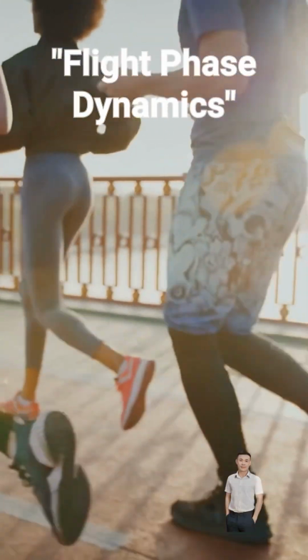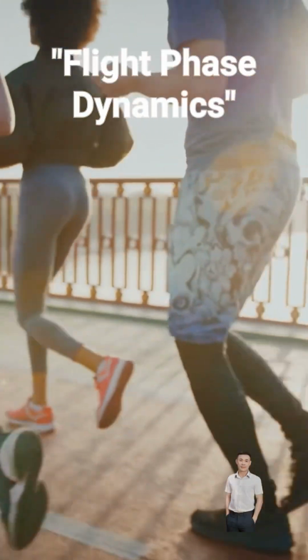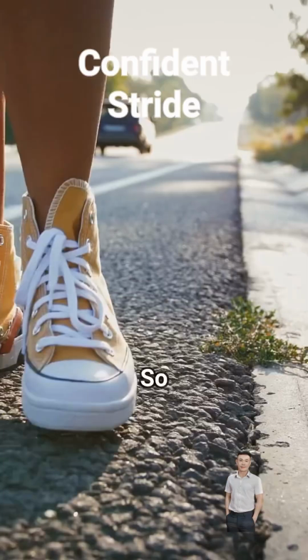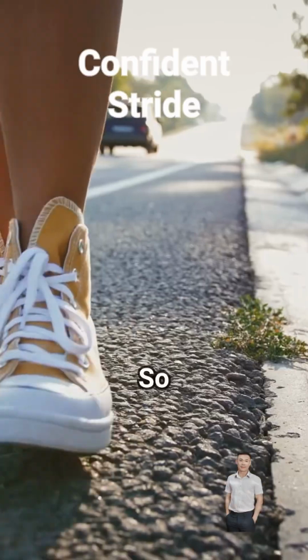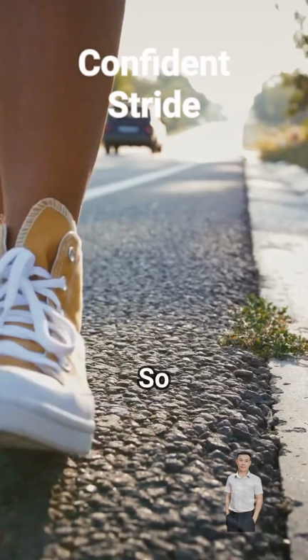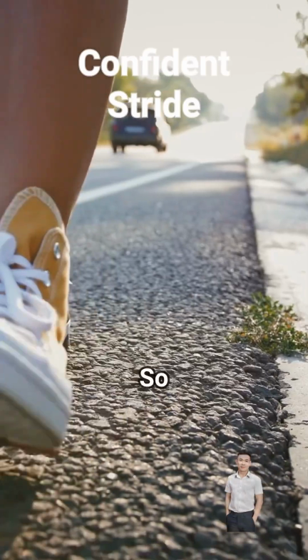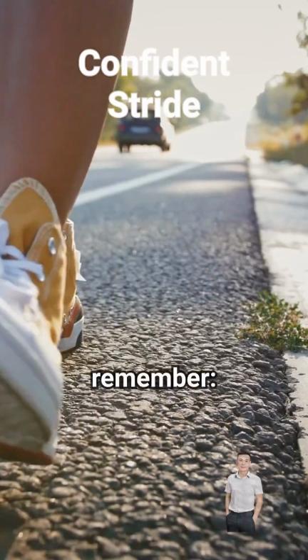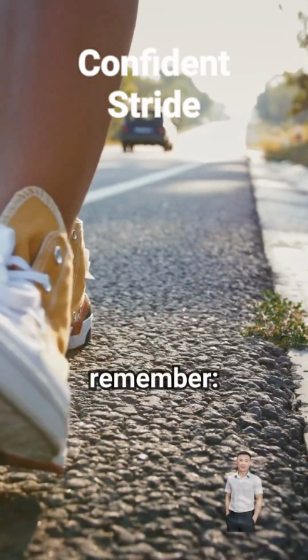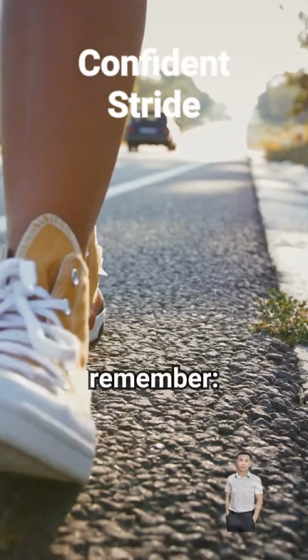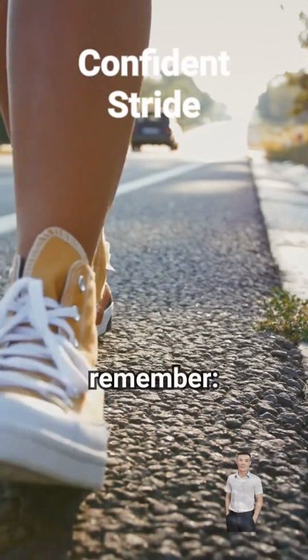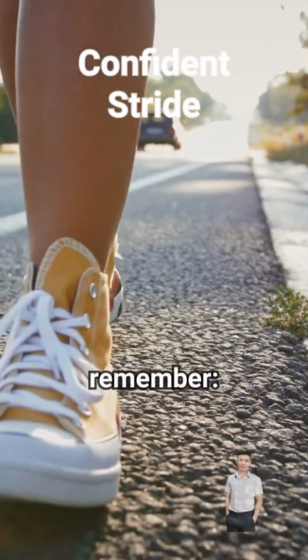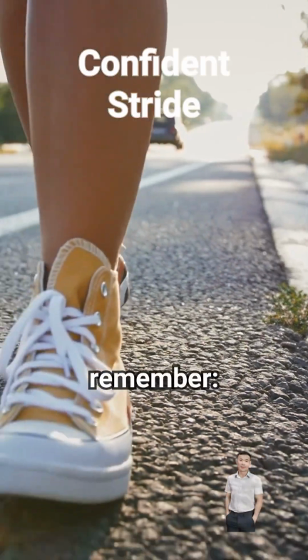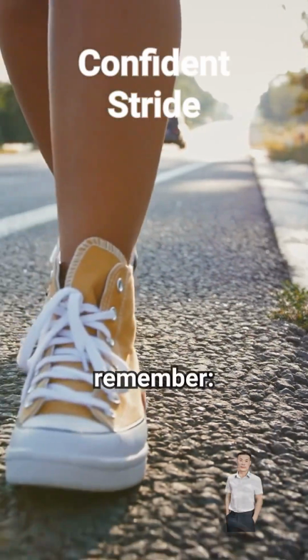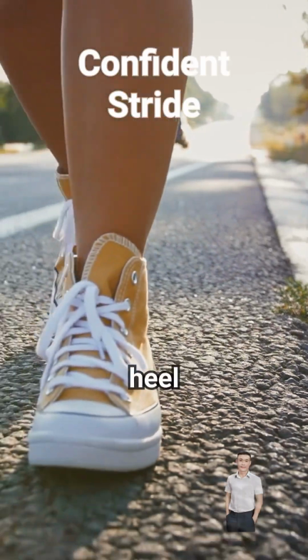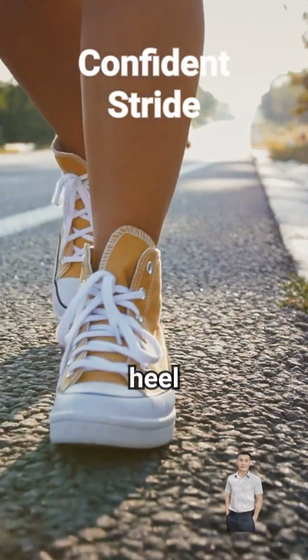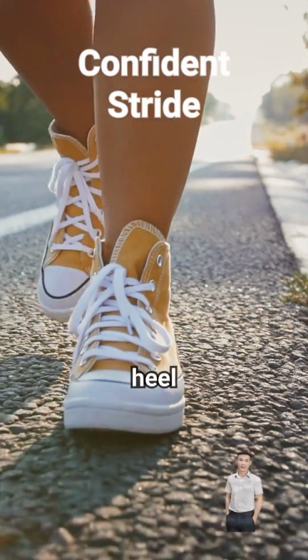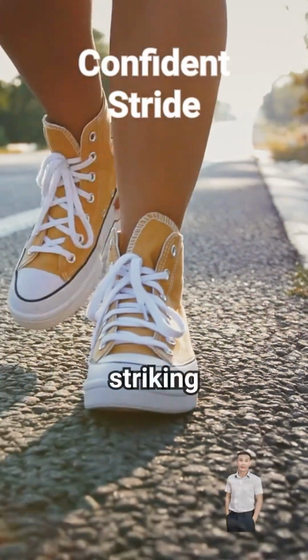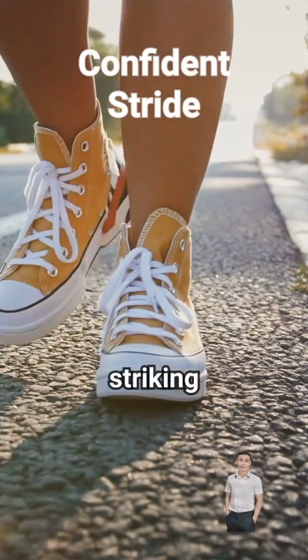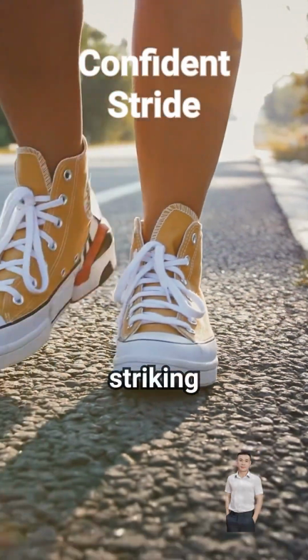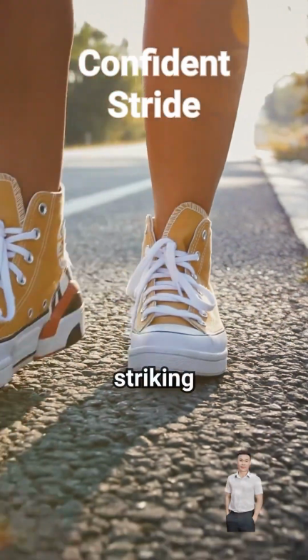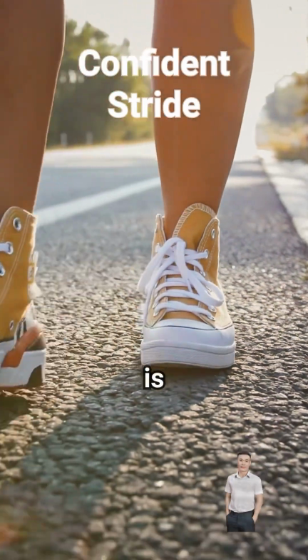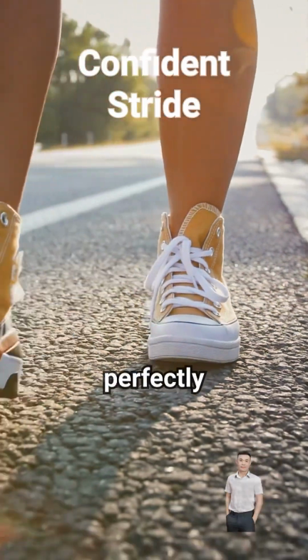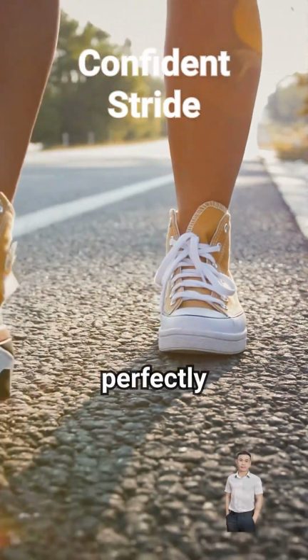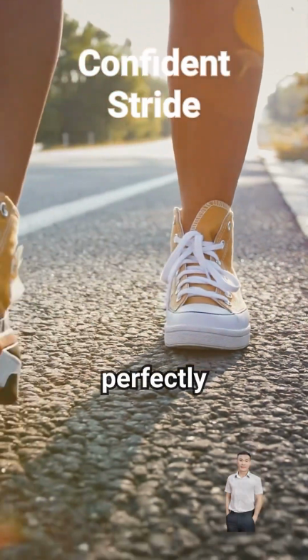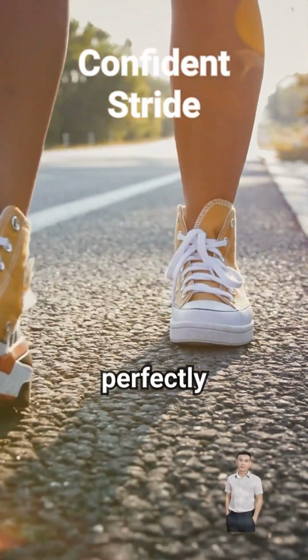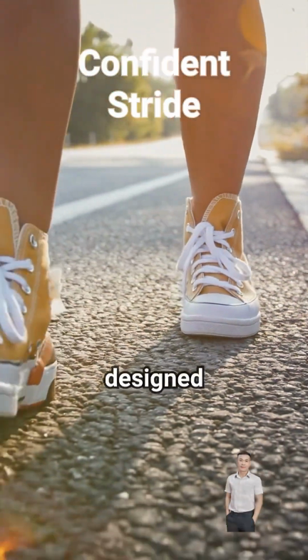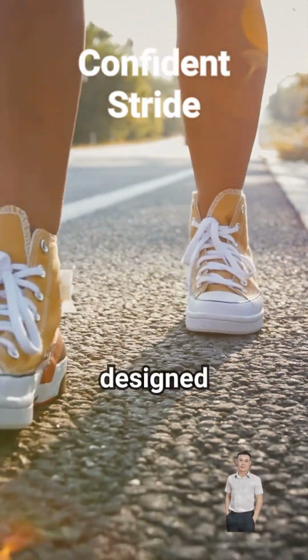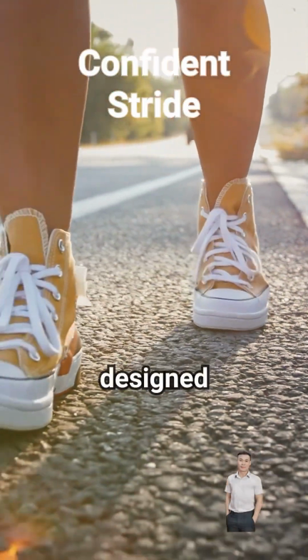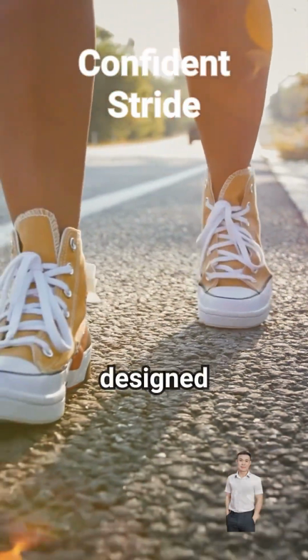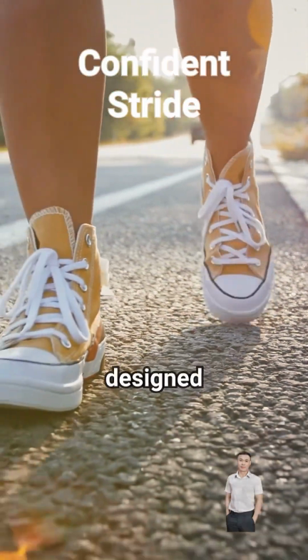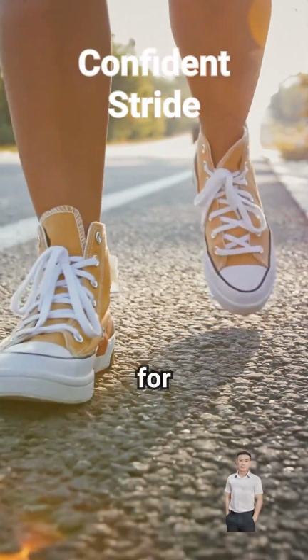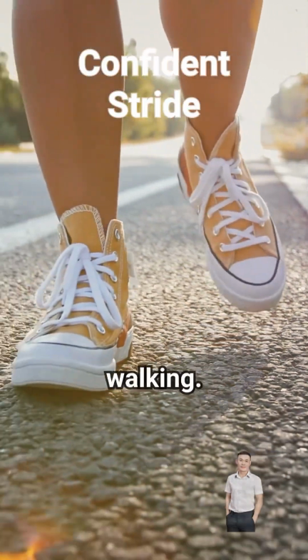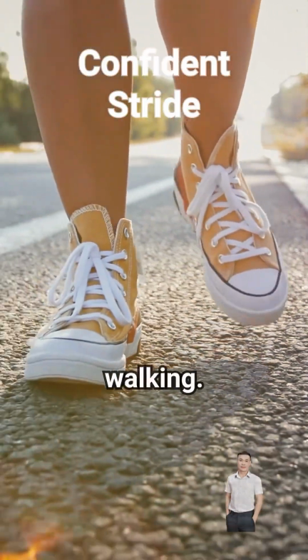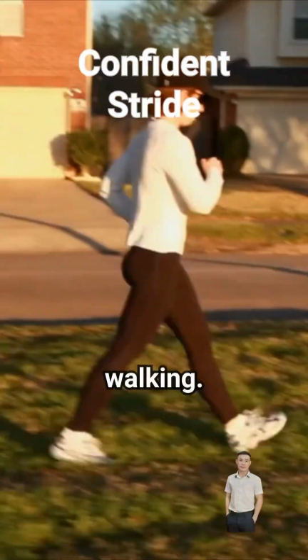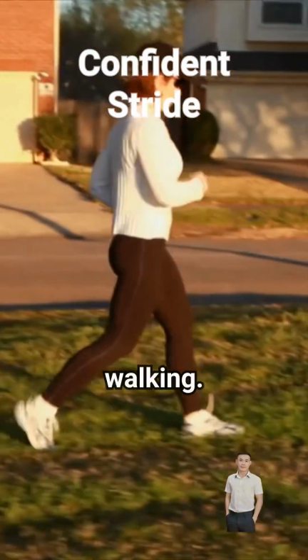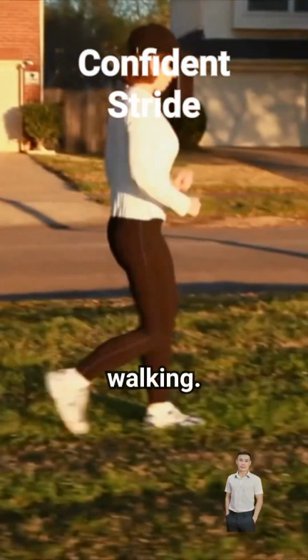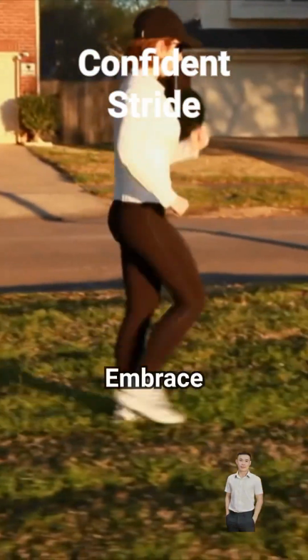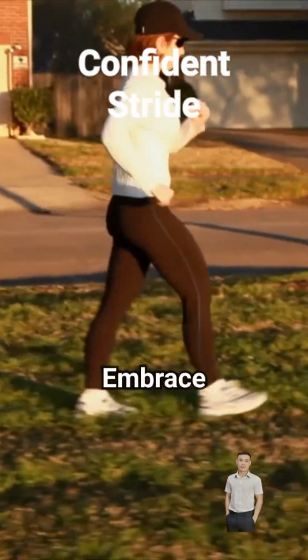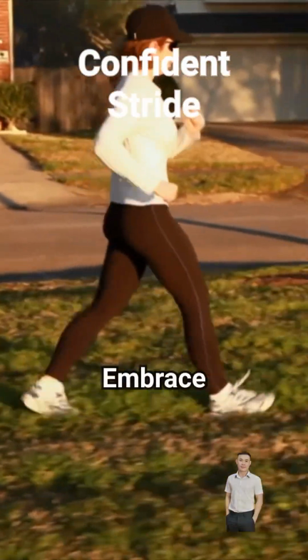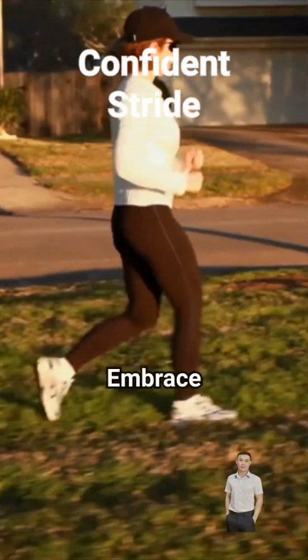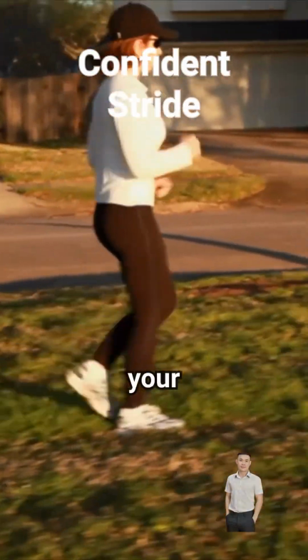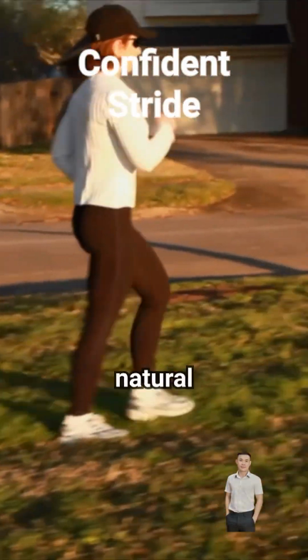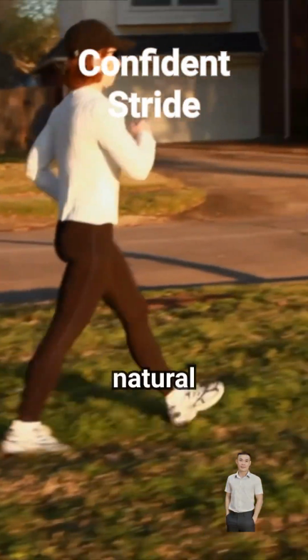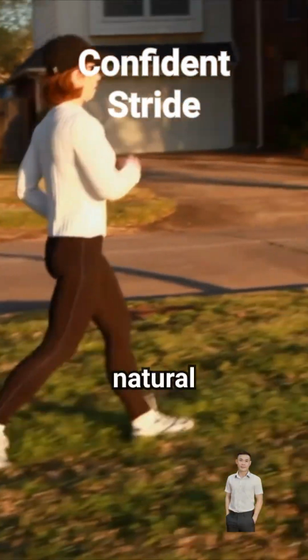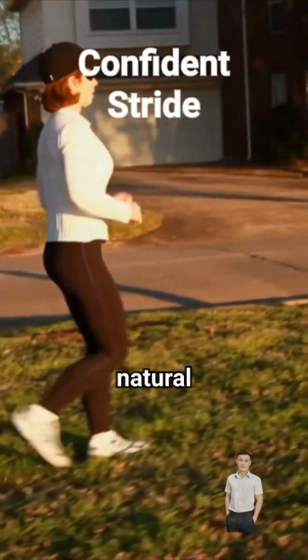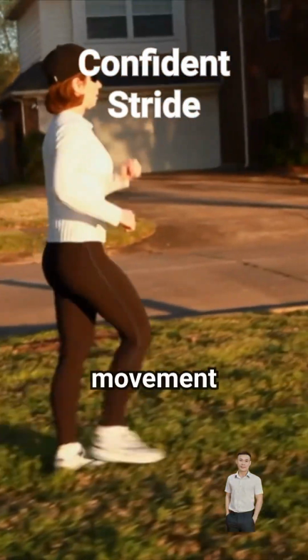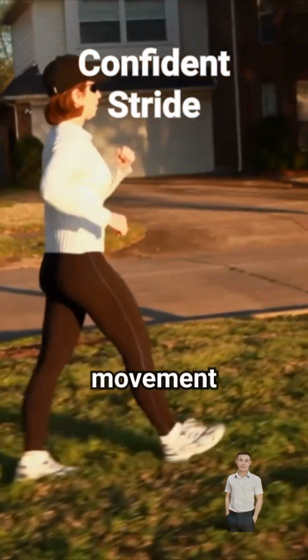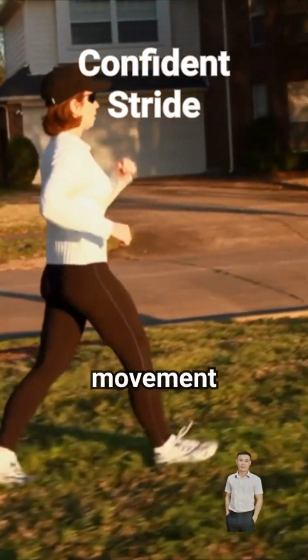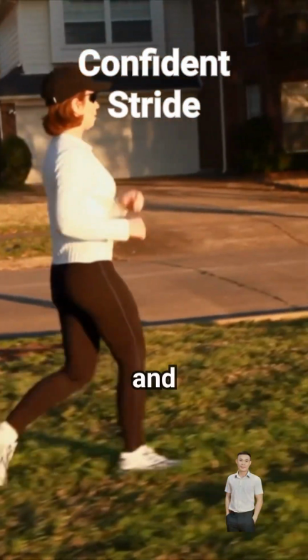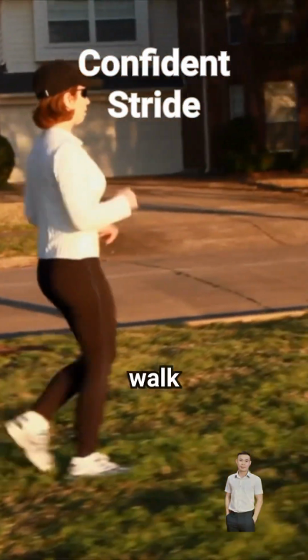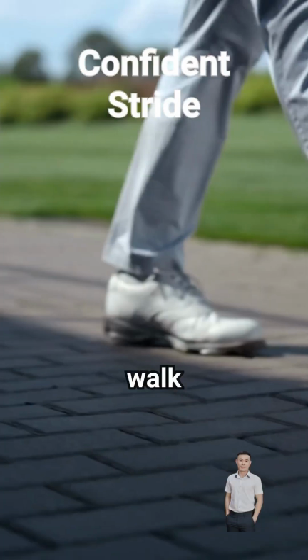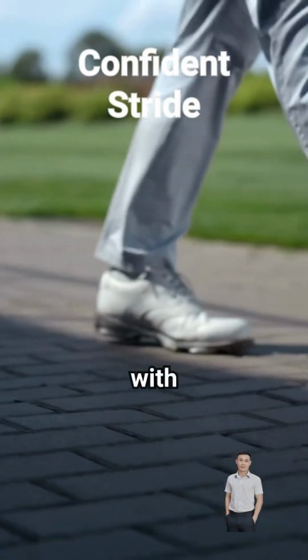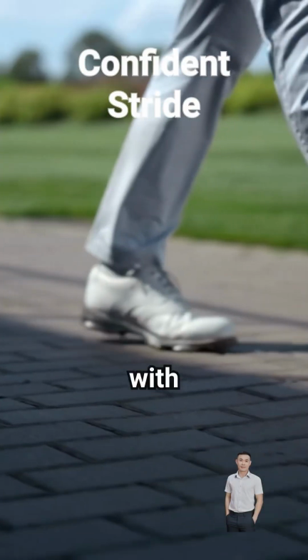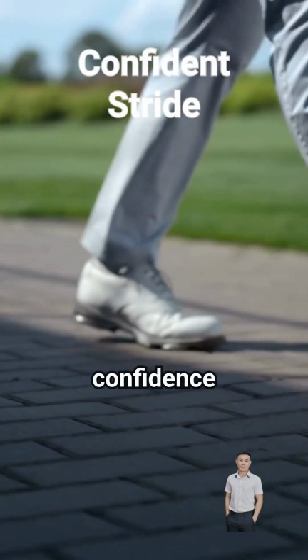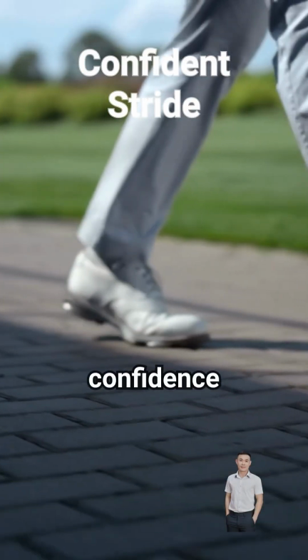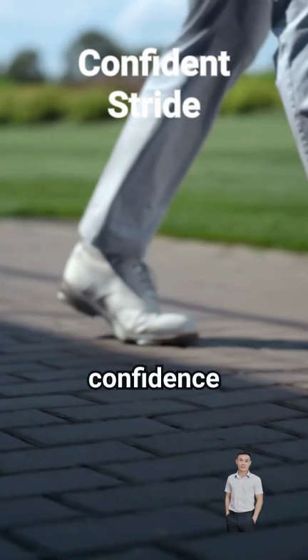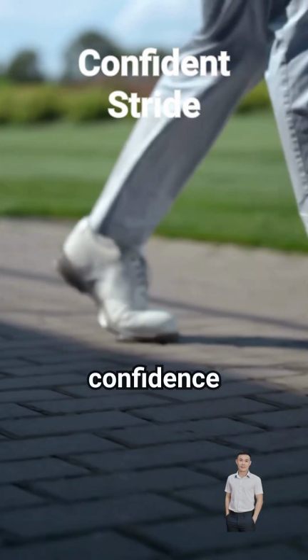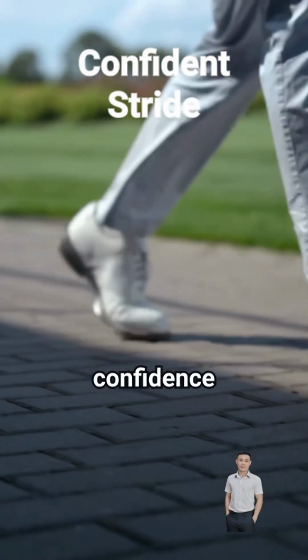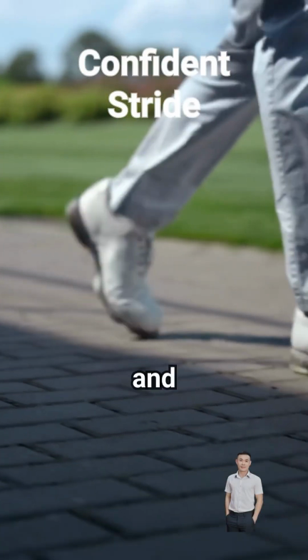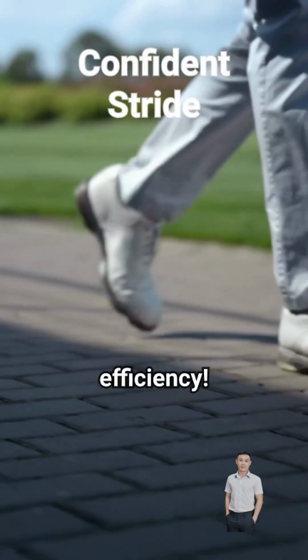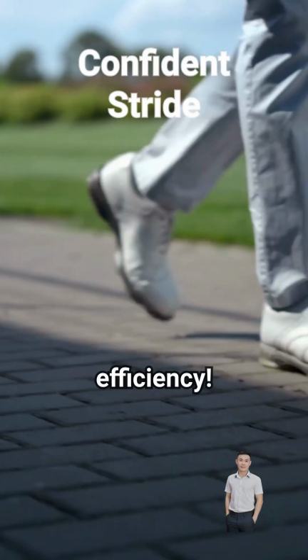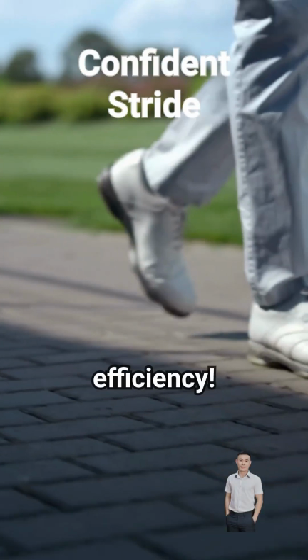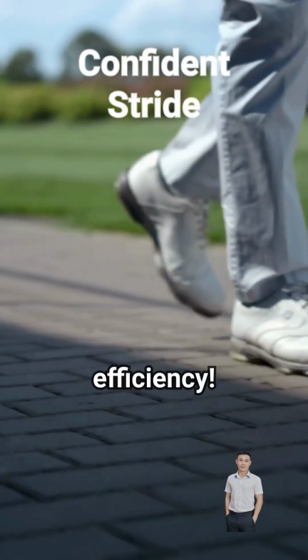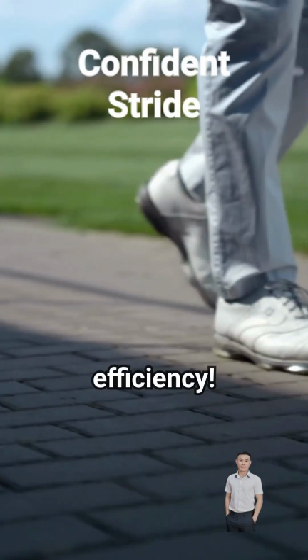So remember, heel striking is perfectly designed for walking. Embrace your natural movement and walk with confidence and efficiency.